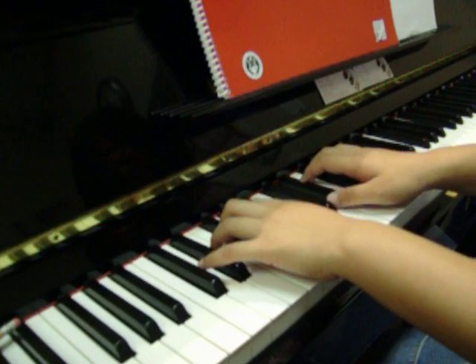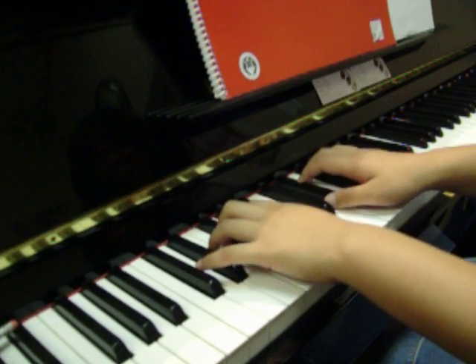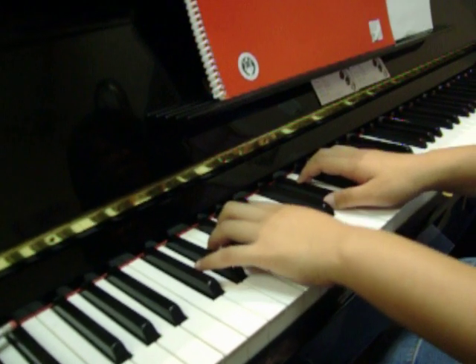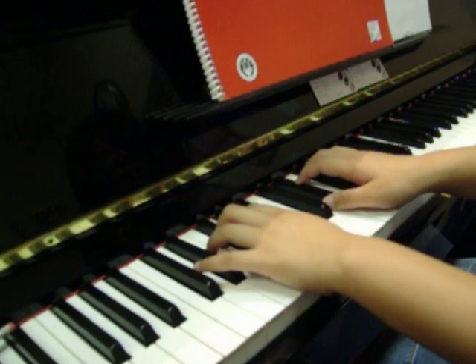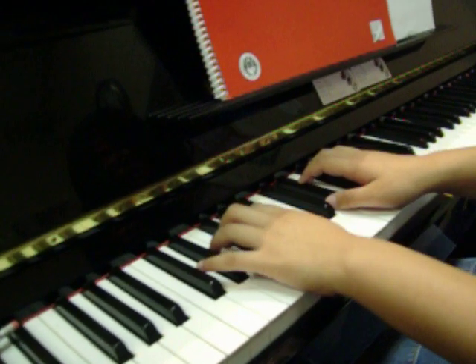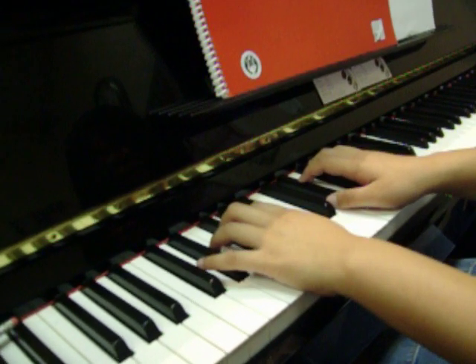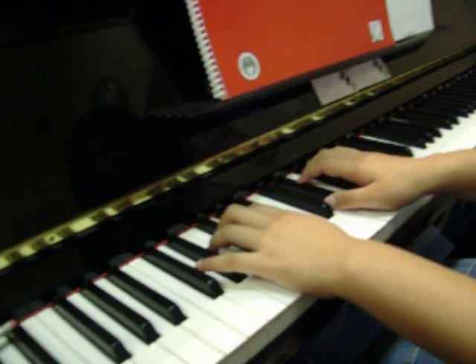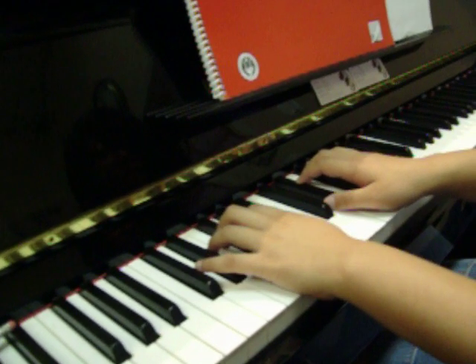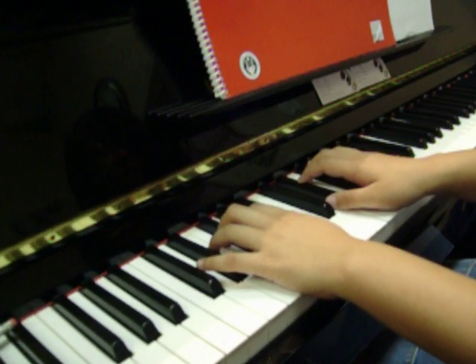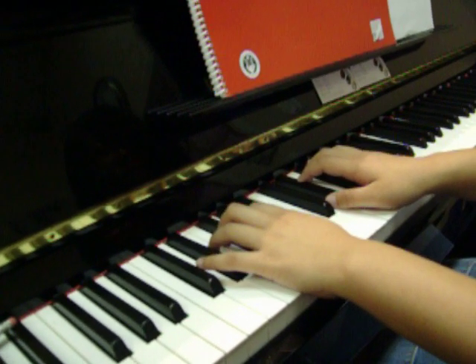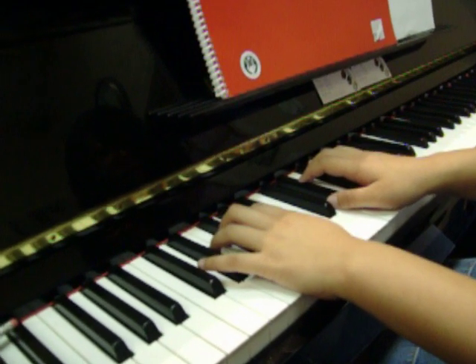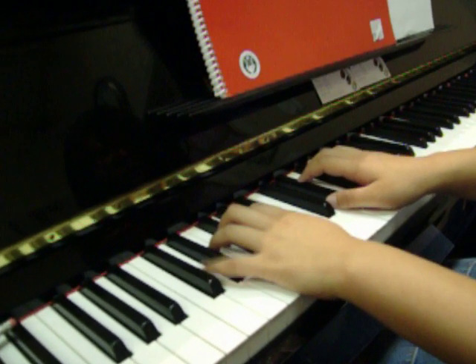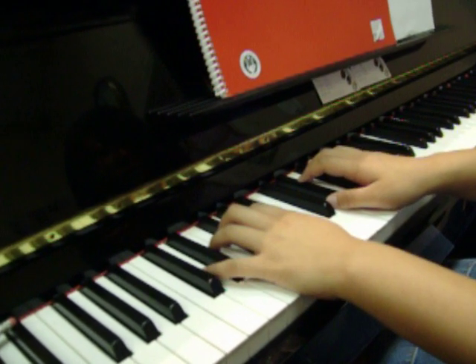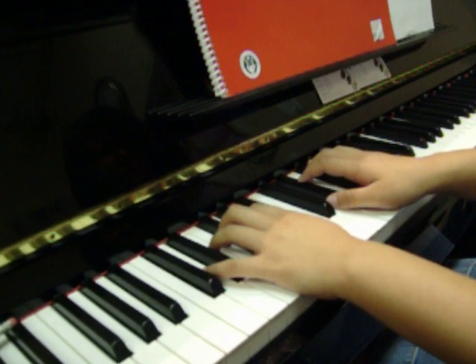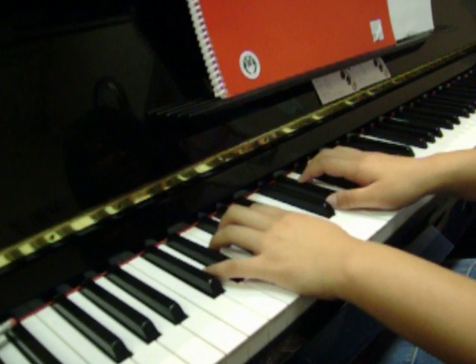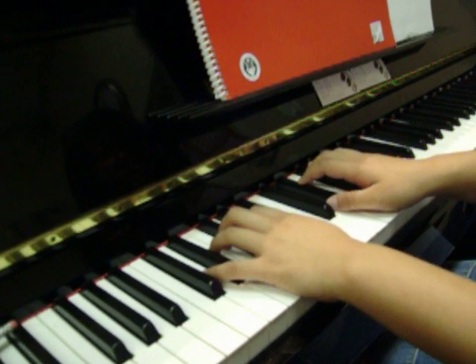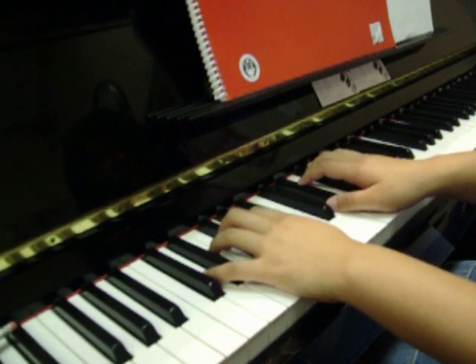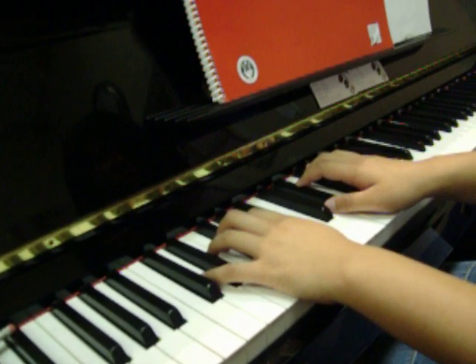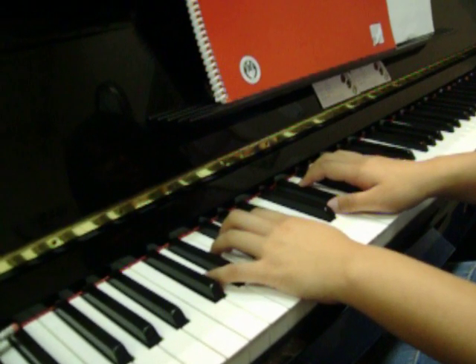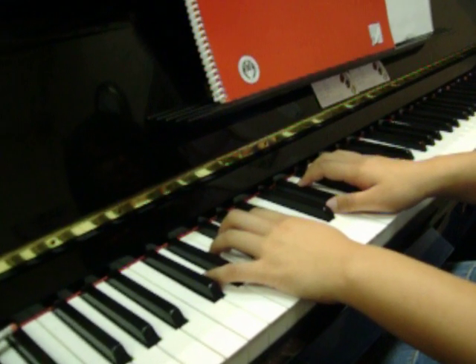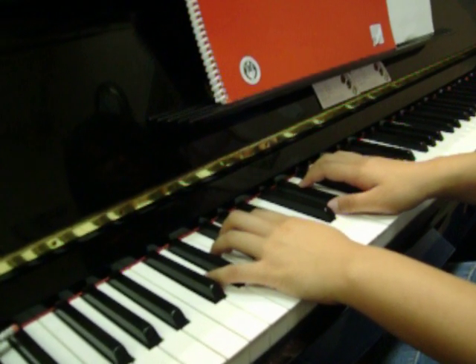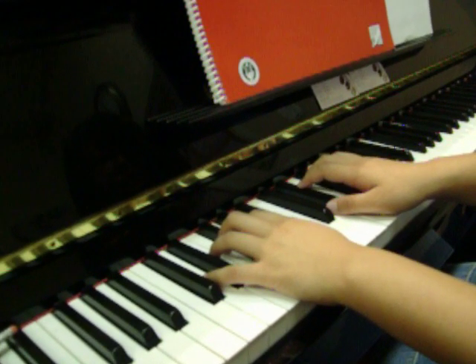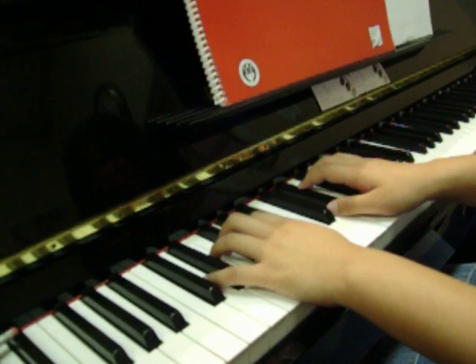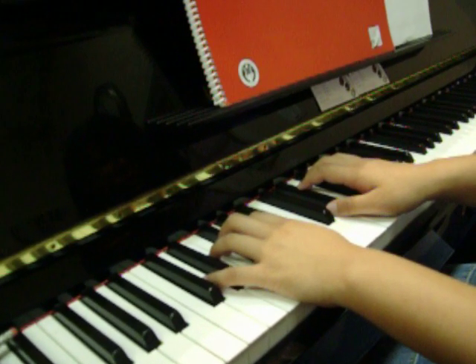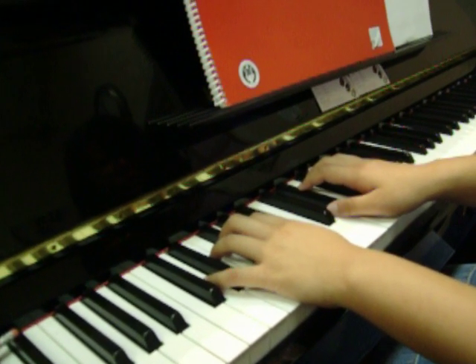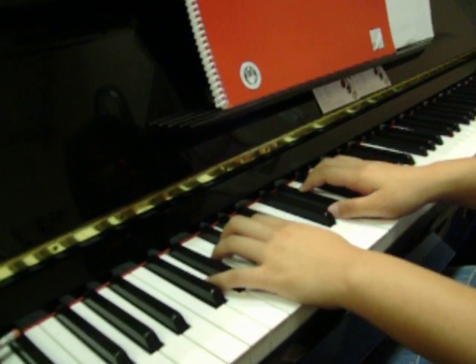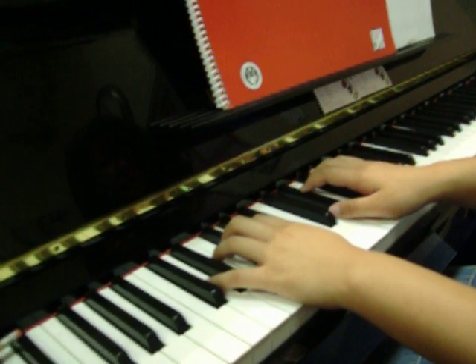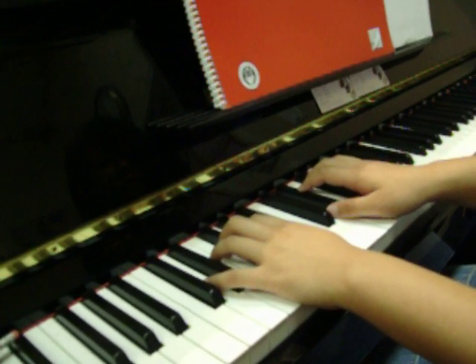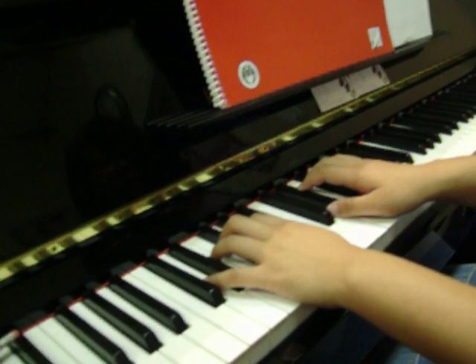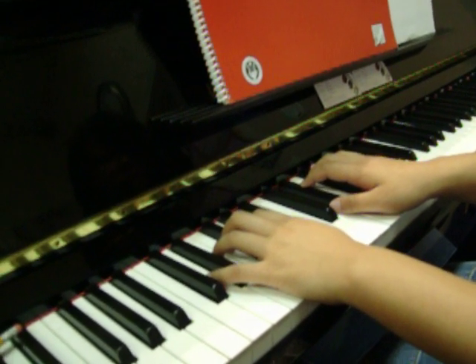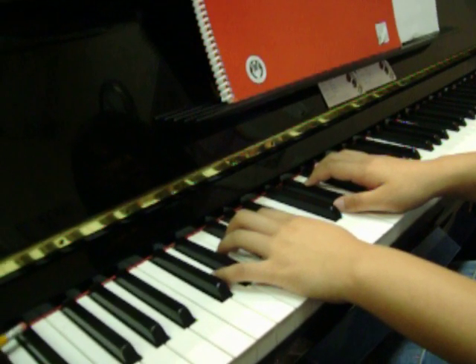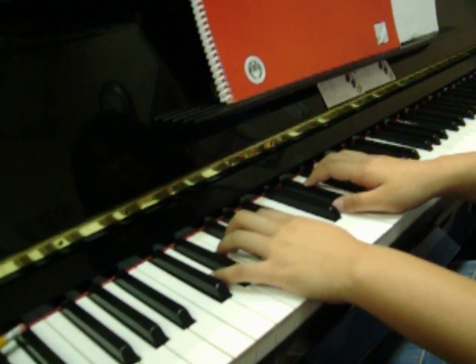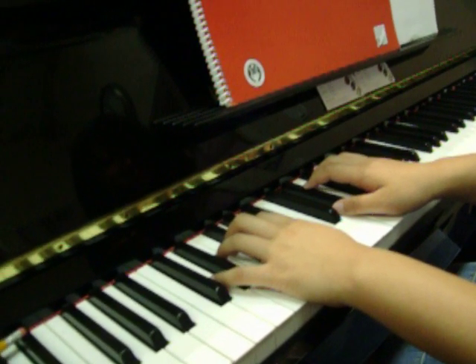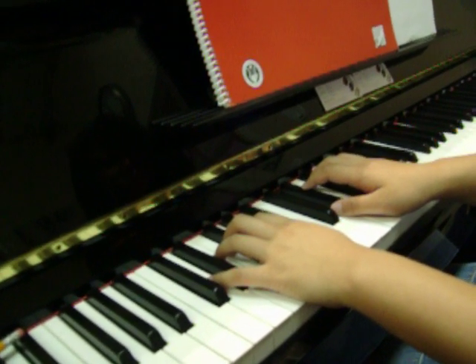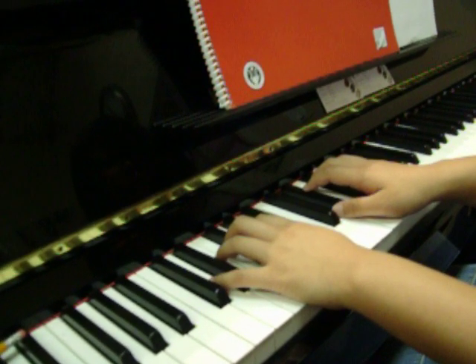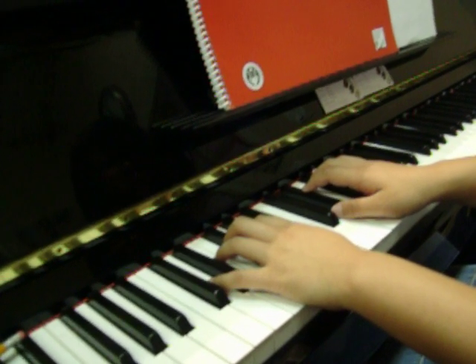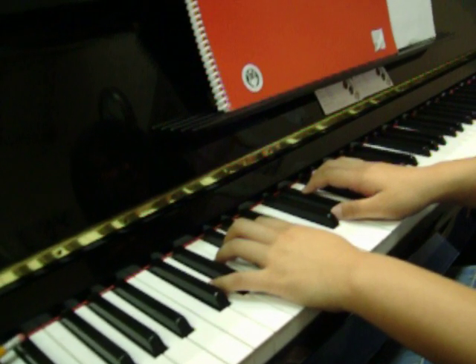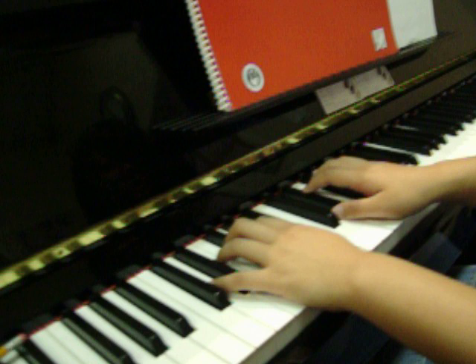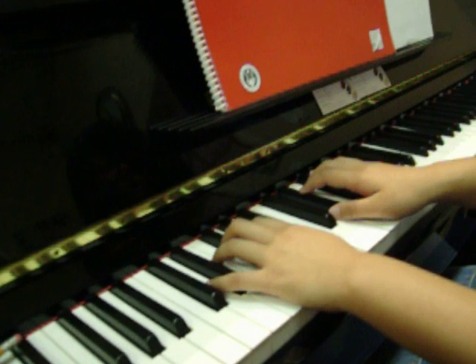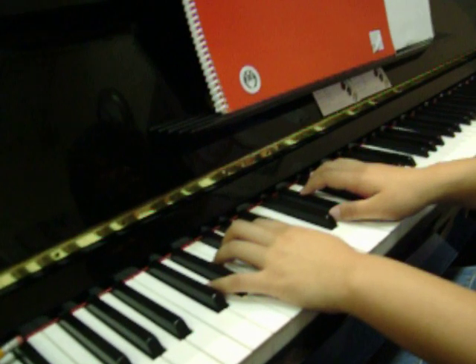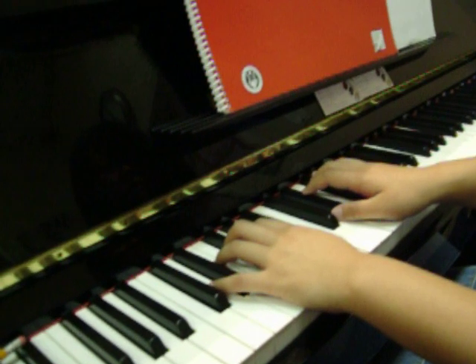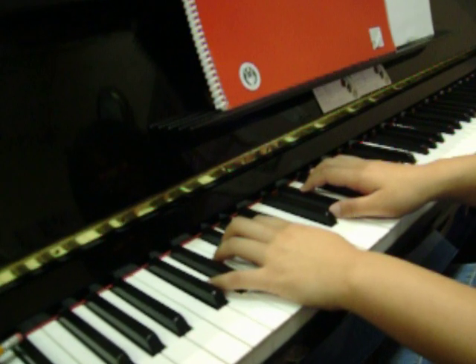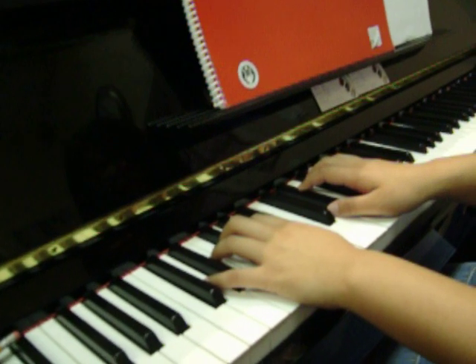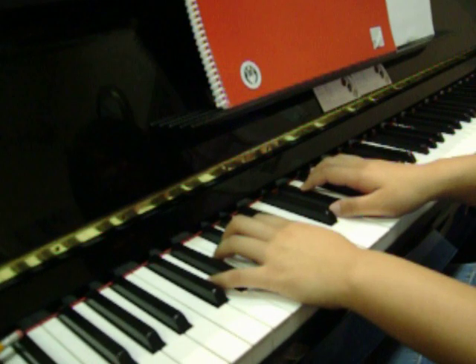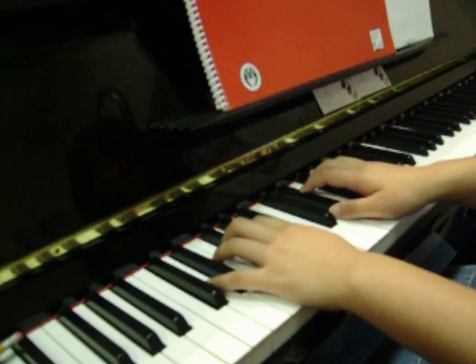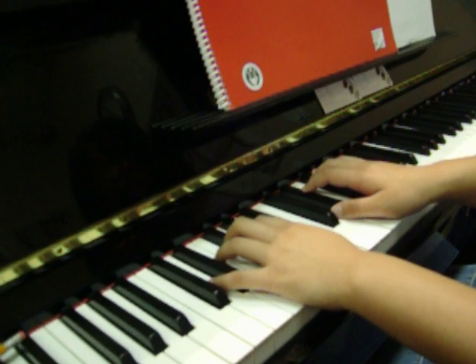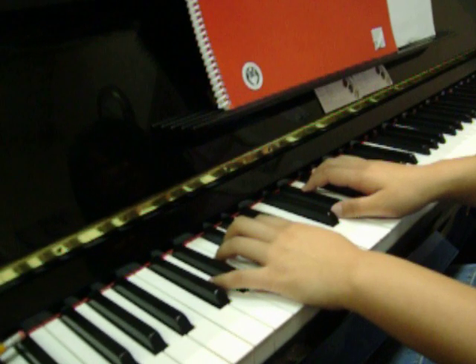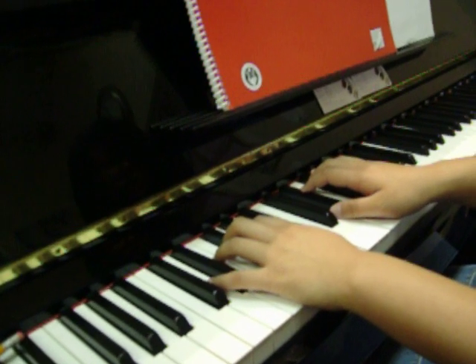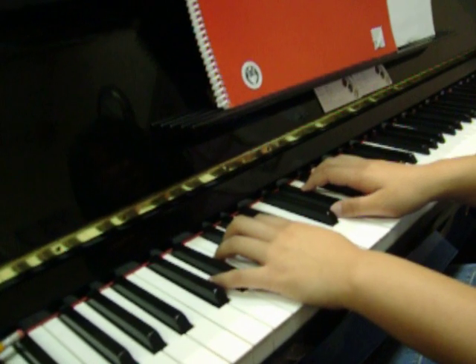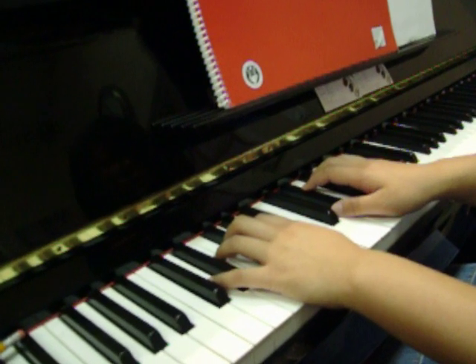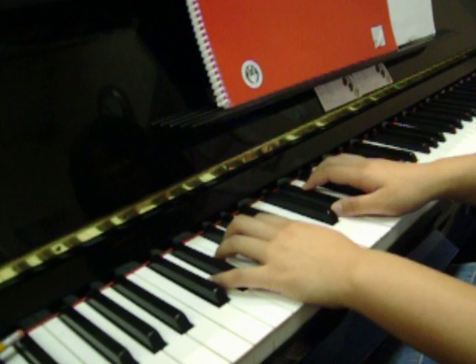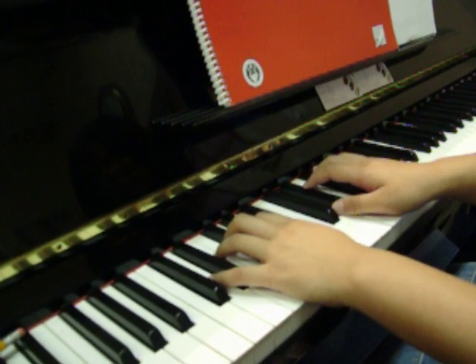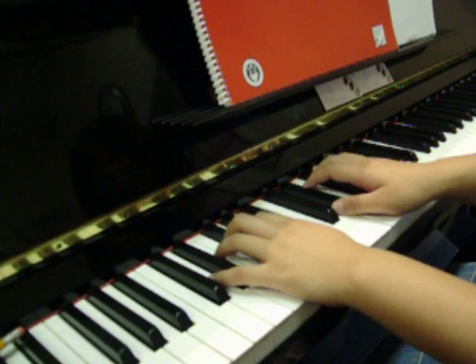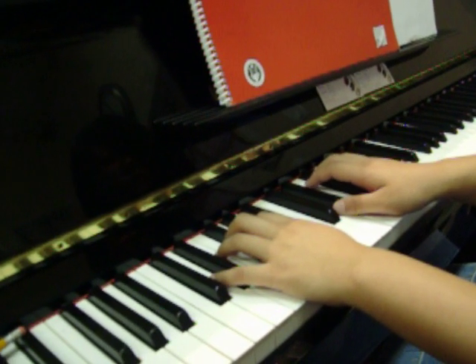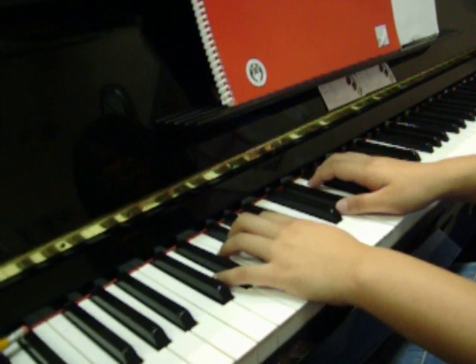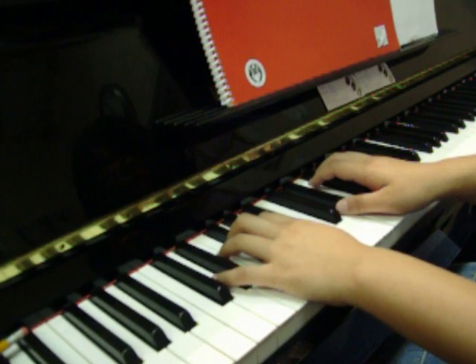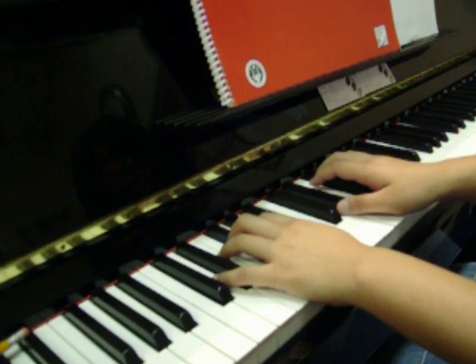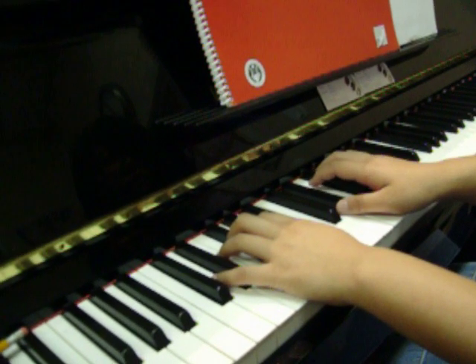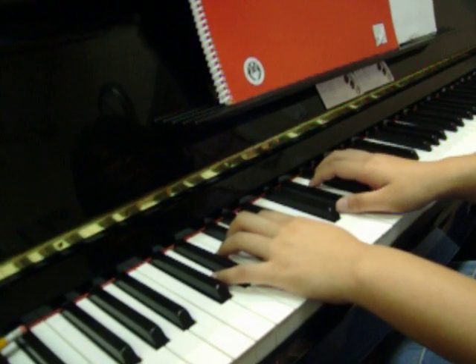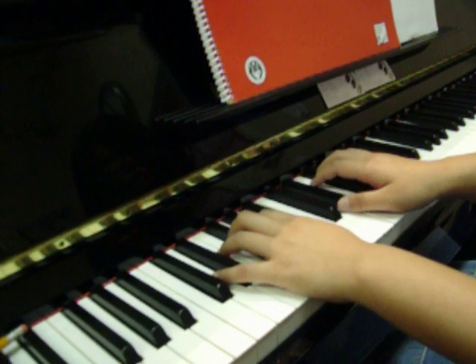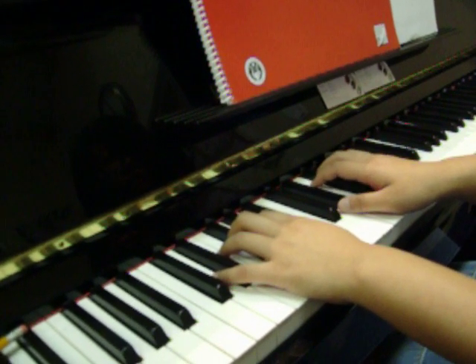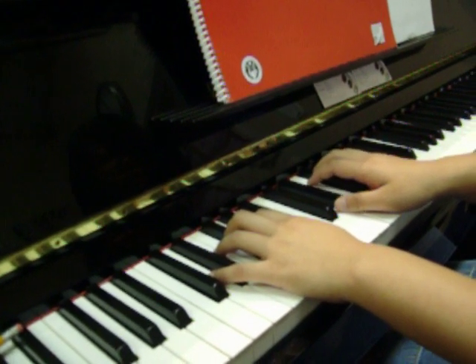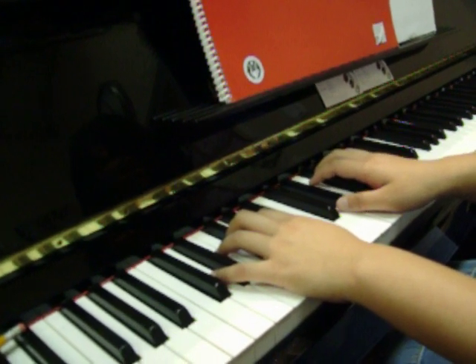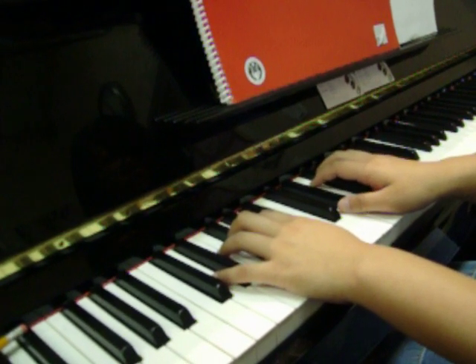Arpeggios. You can be asked only in one position or in sequence, but we're going to just do first inversion of B minor.